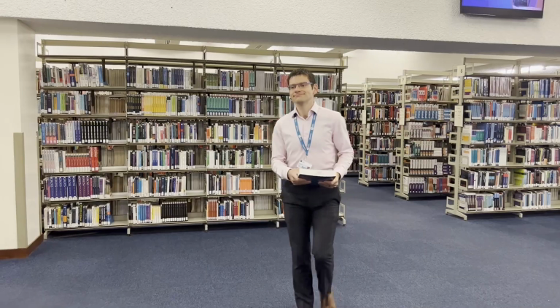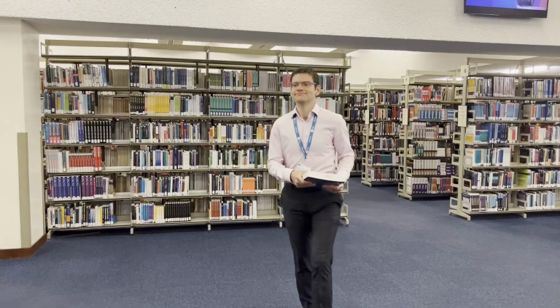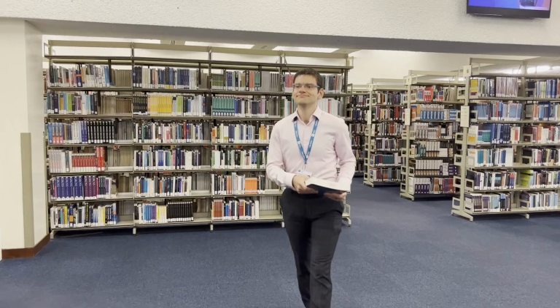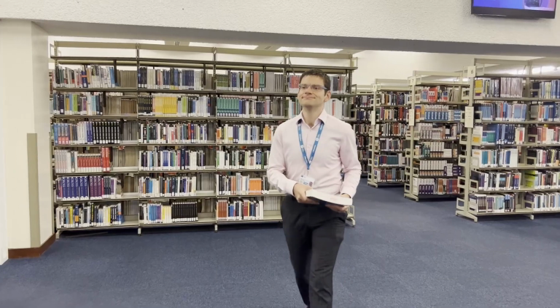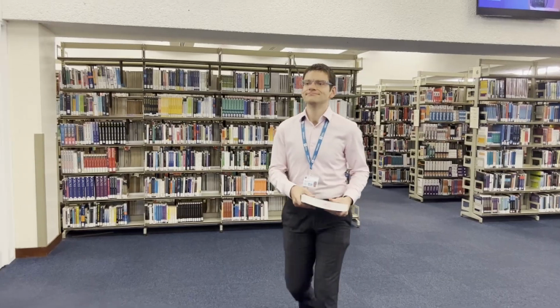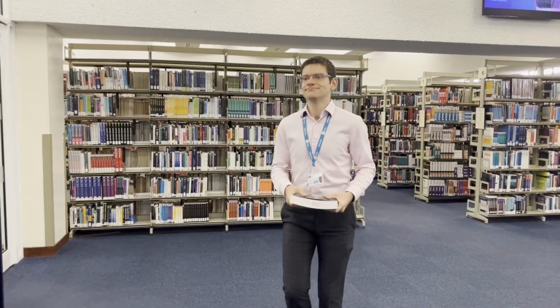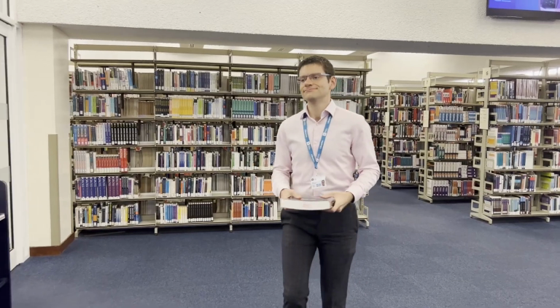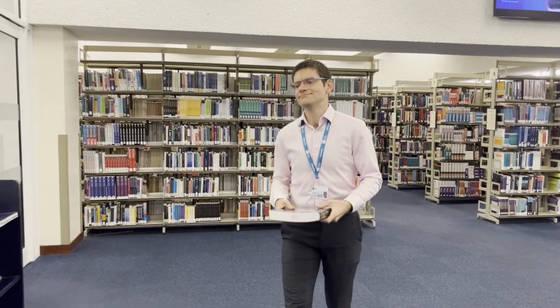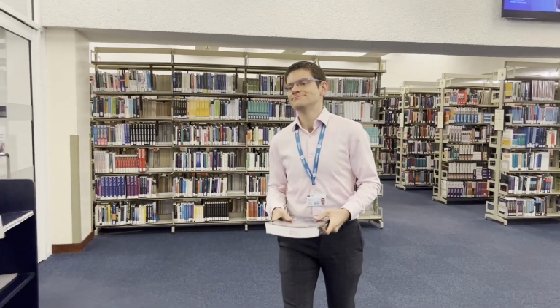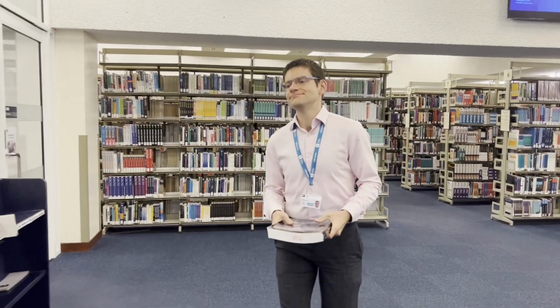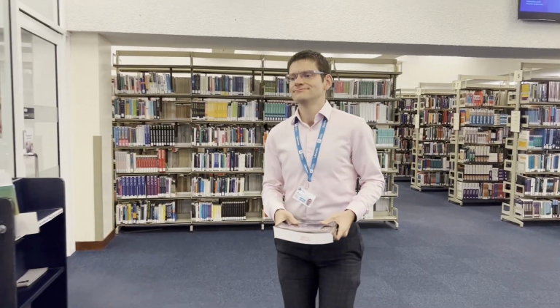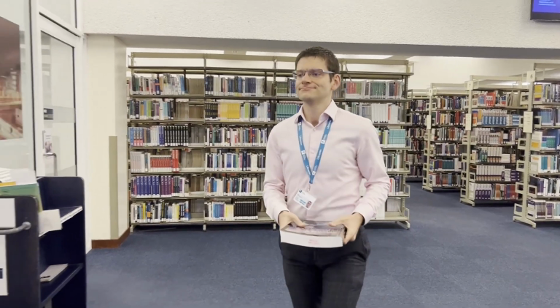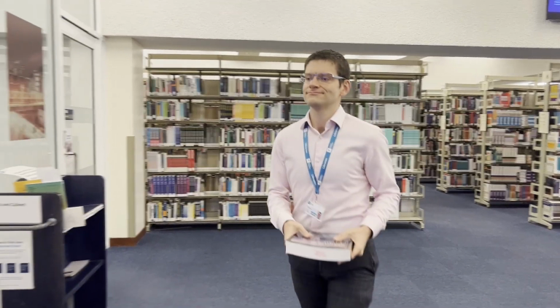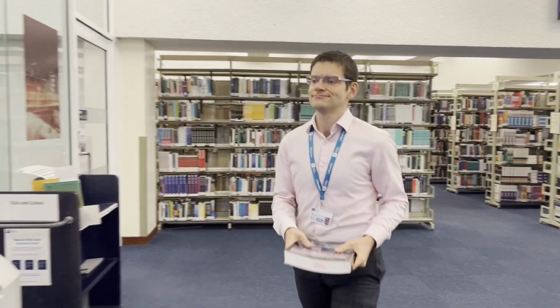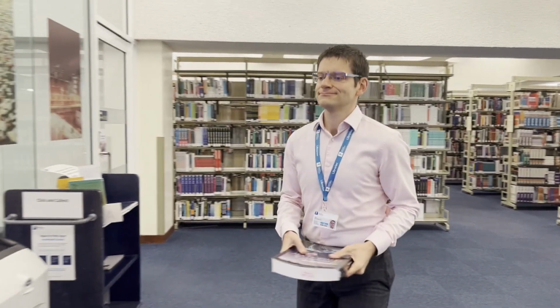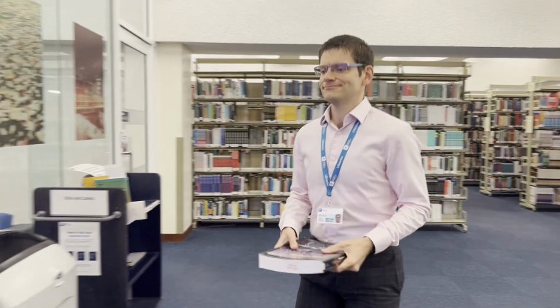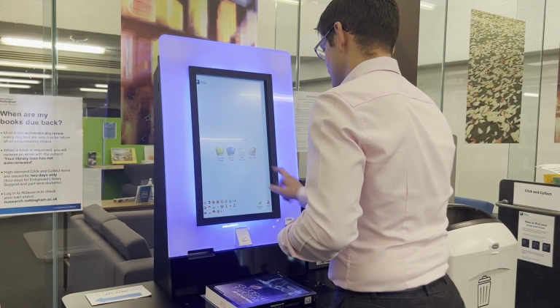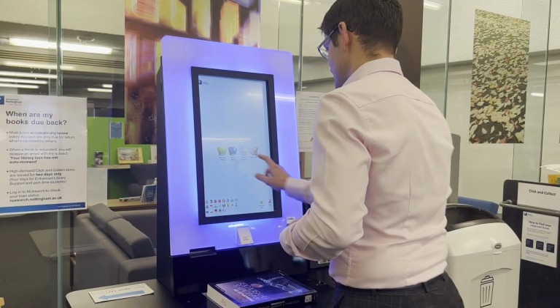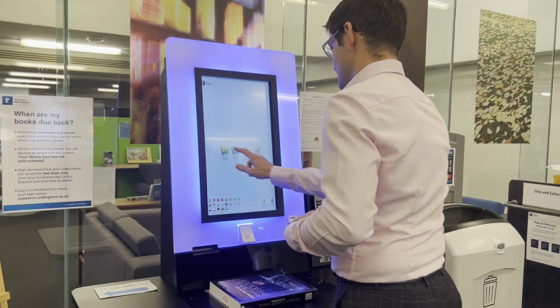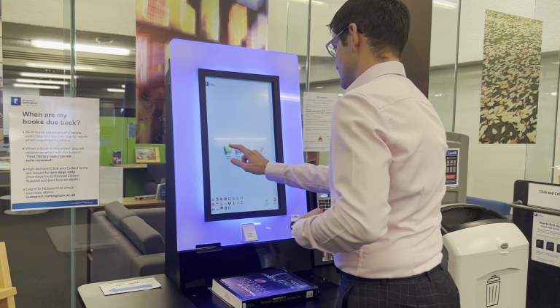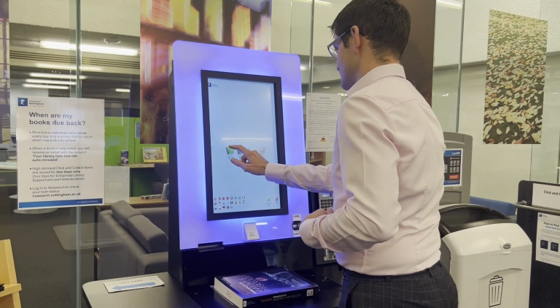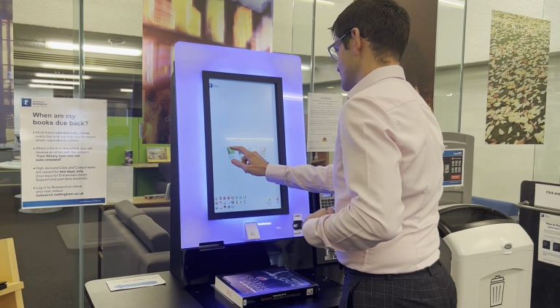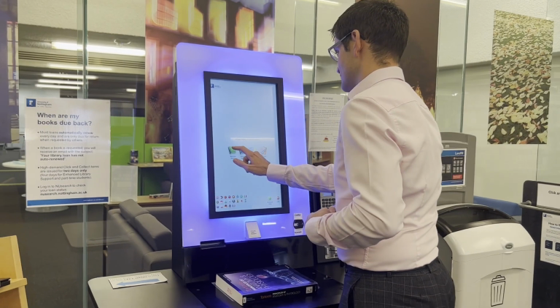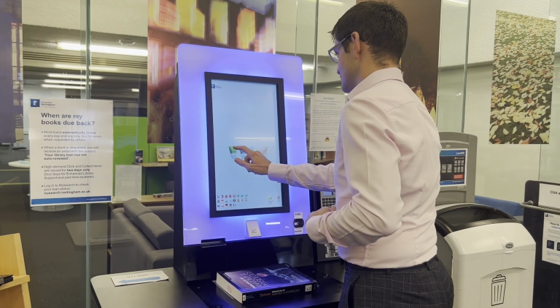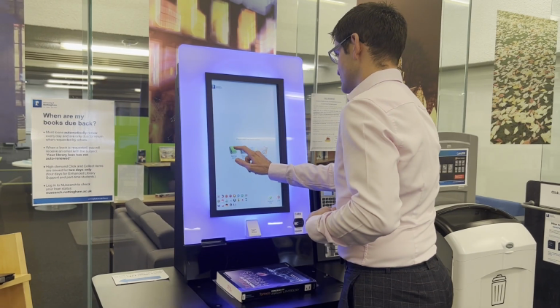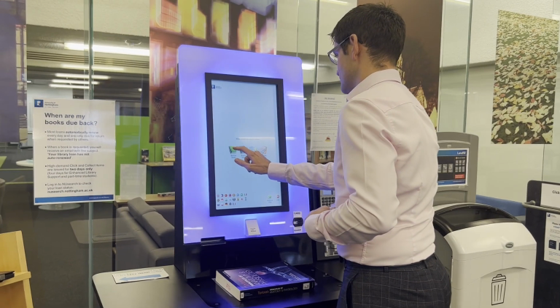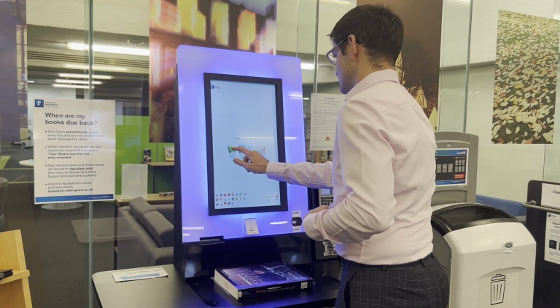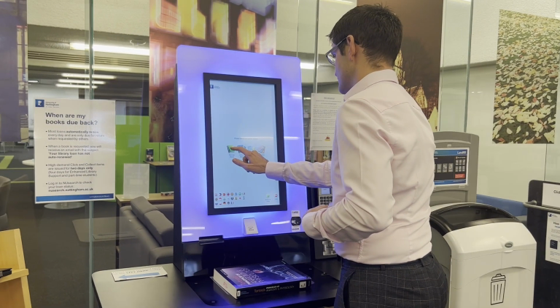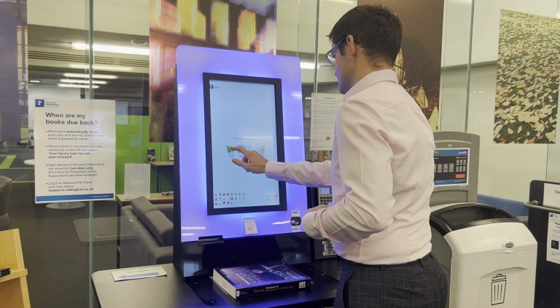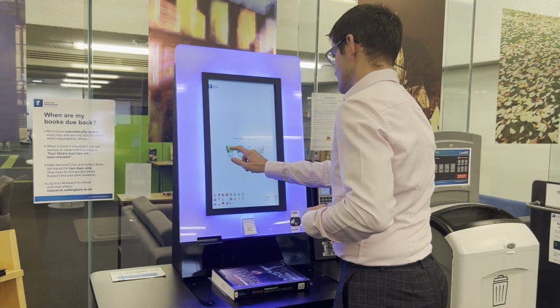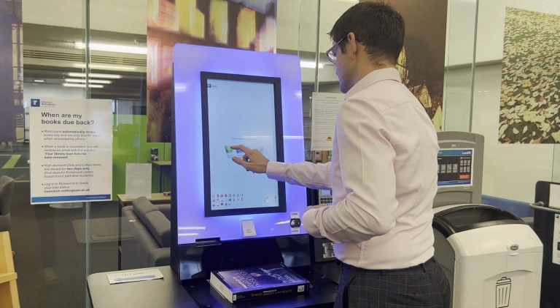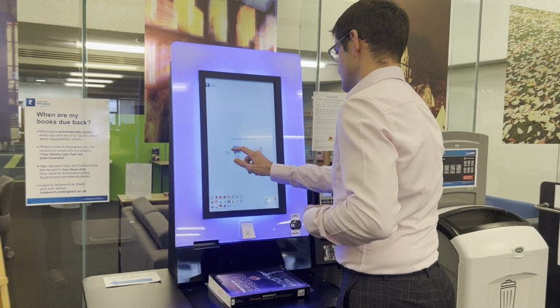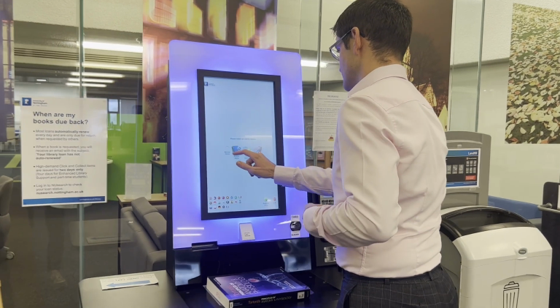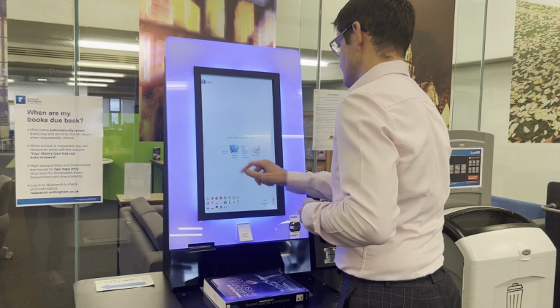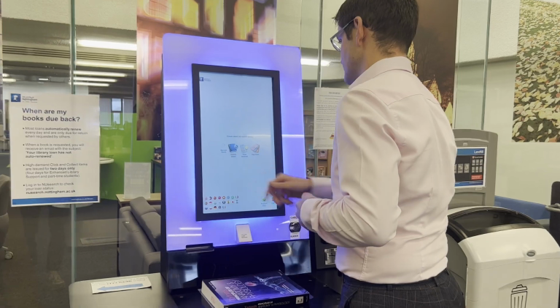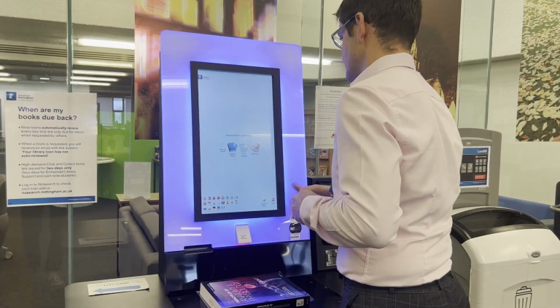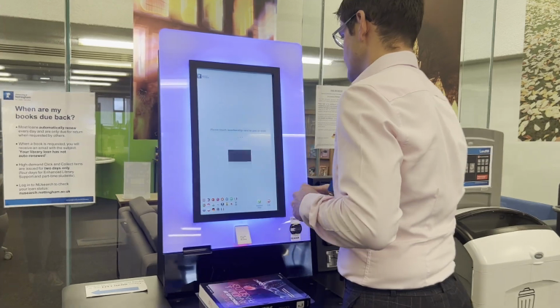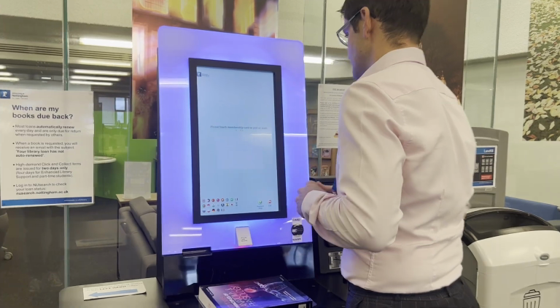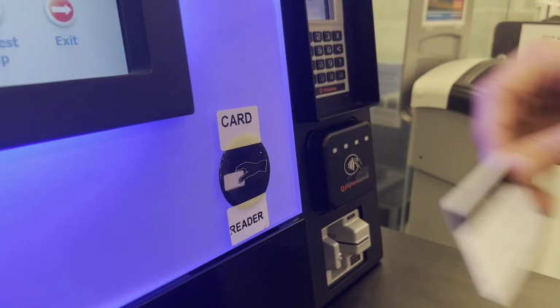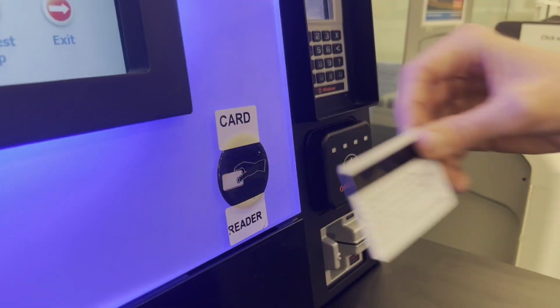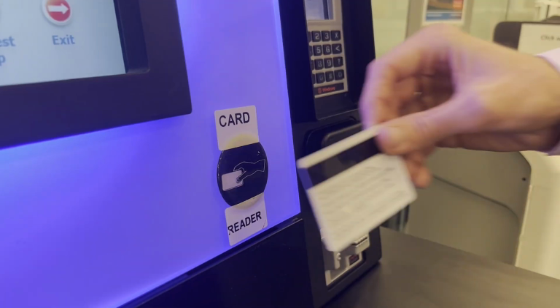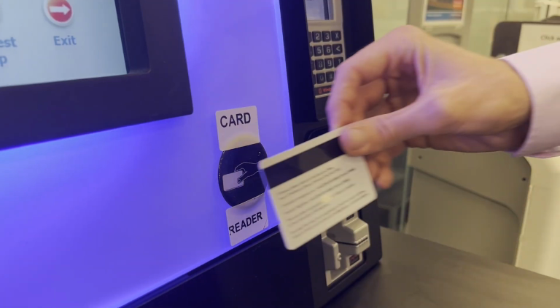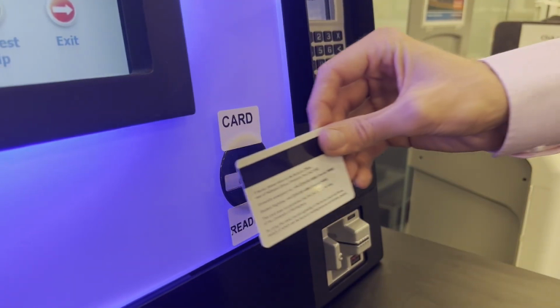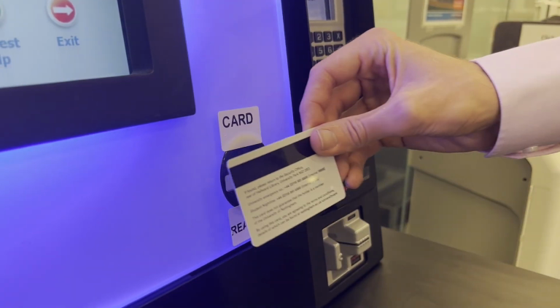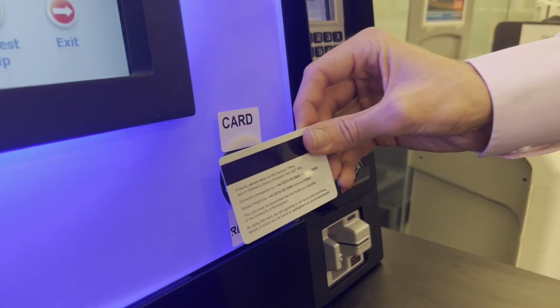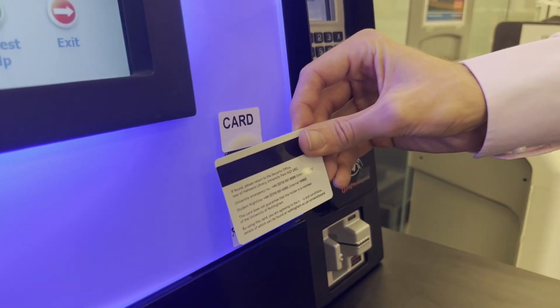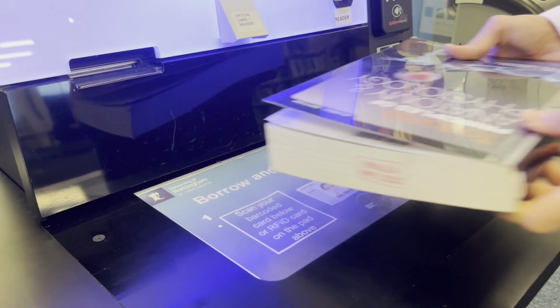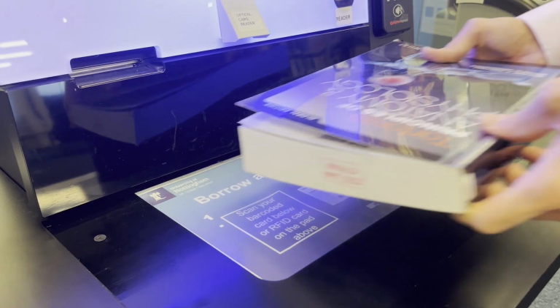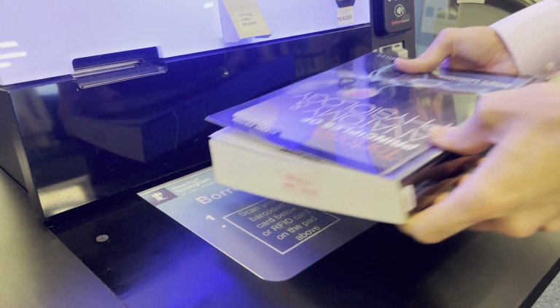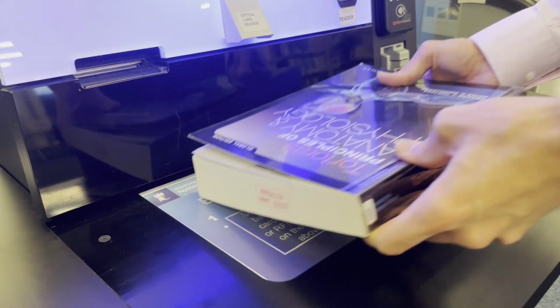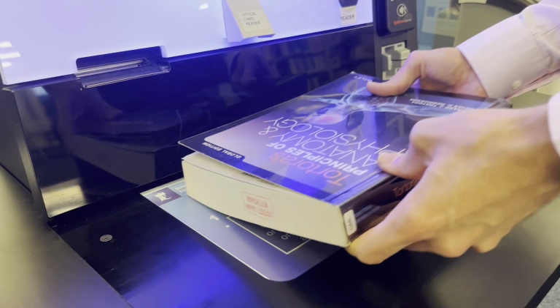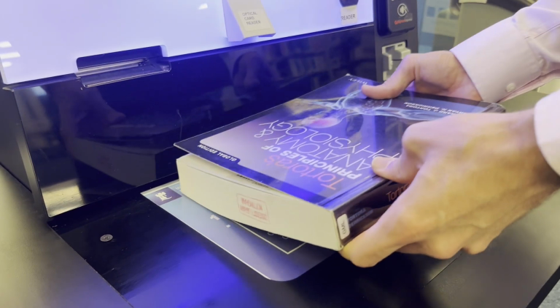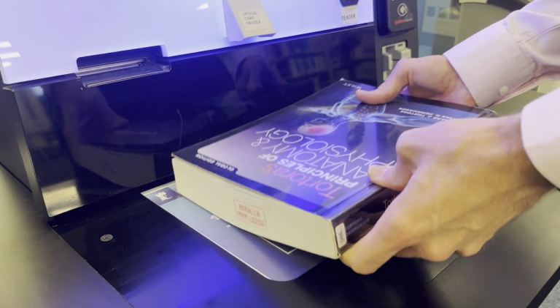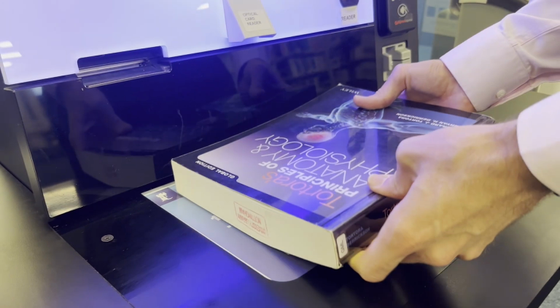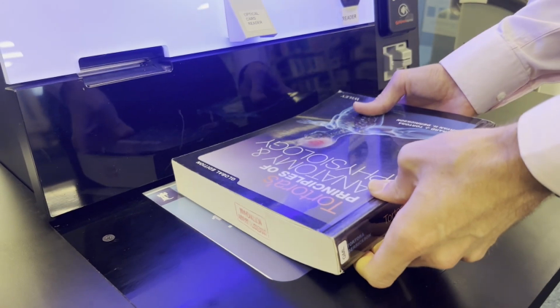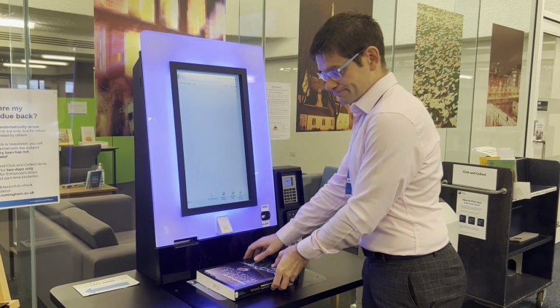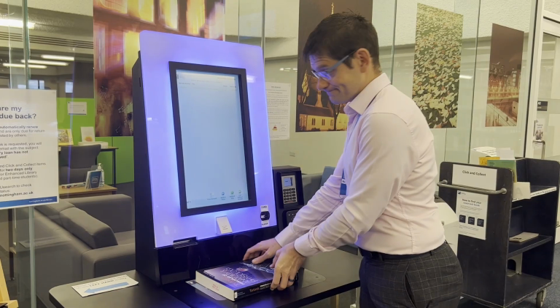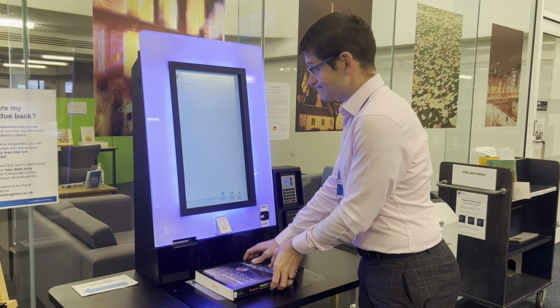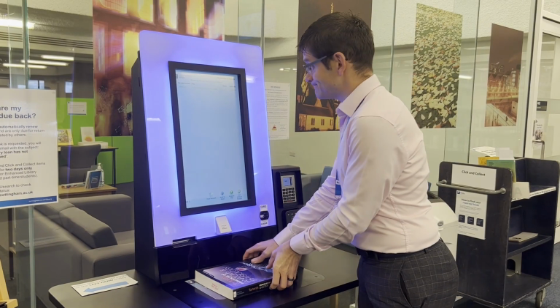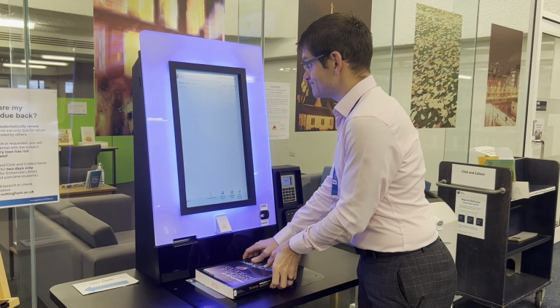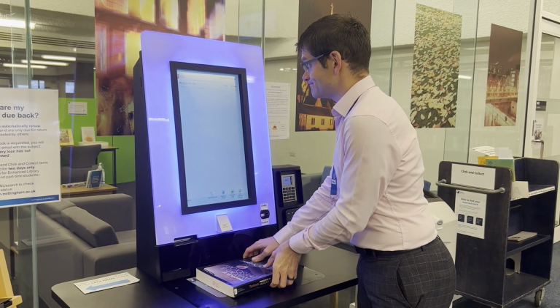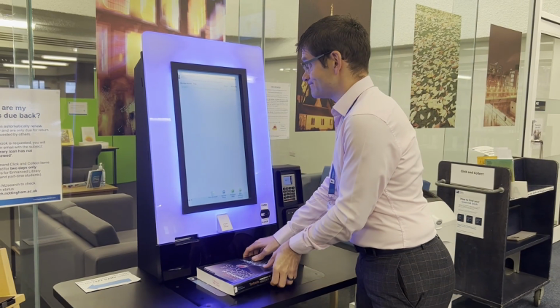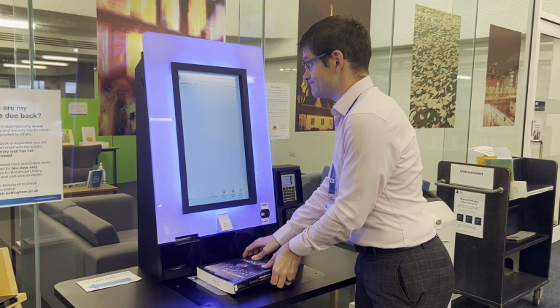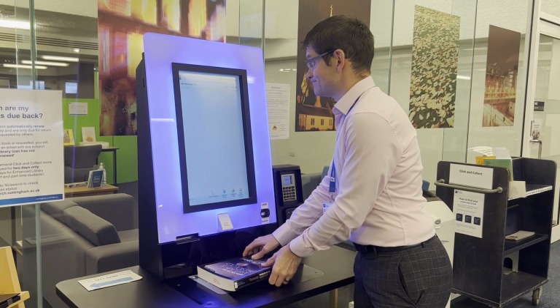Once you've got your book, head to the self-checkout, click borrow item, scan your card, check out your book and away you go.